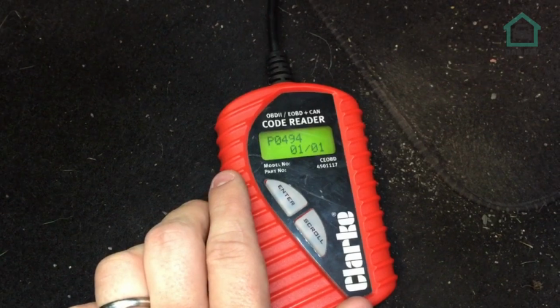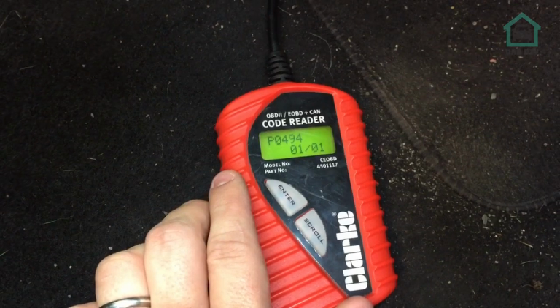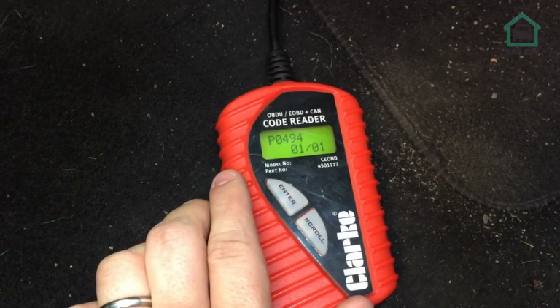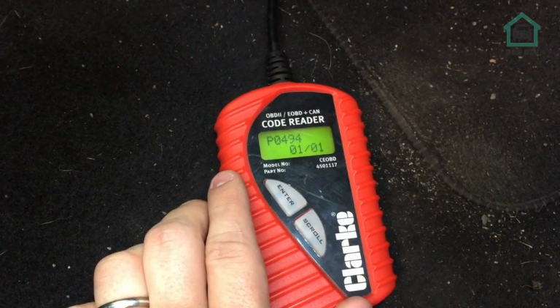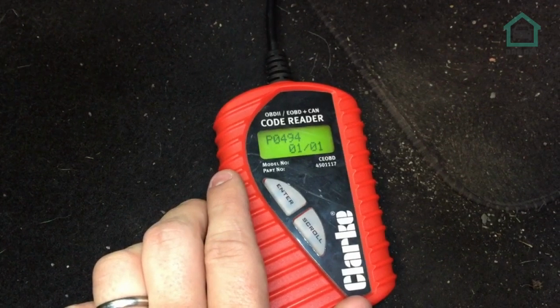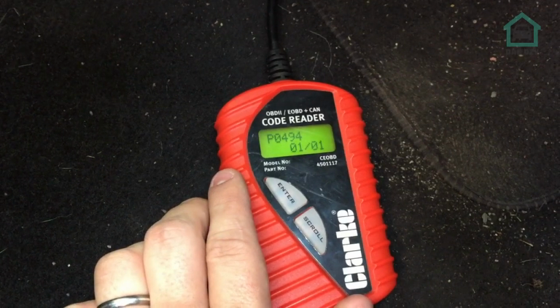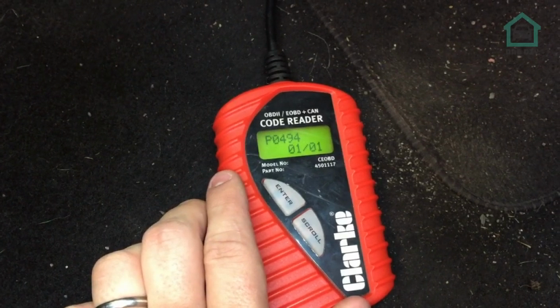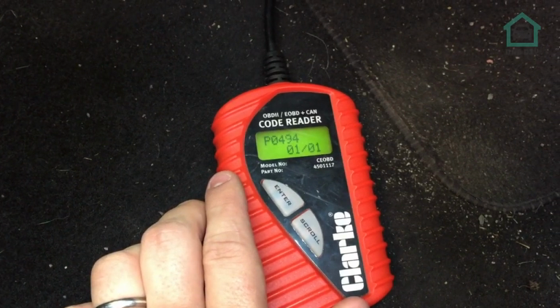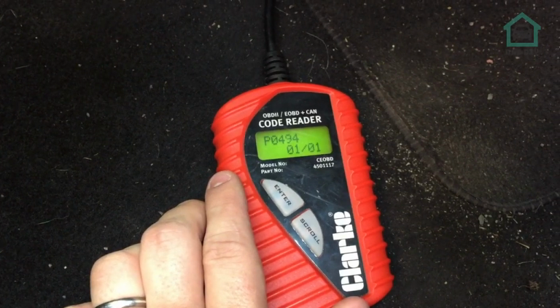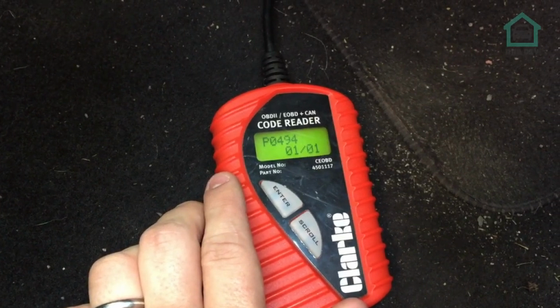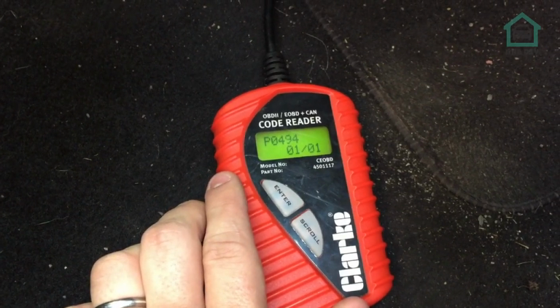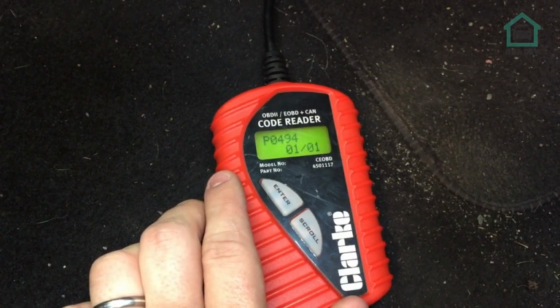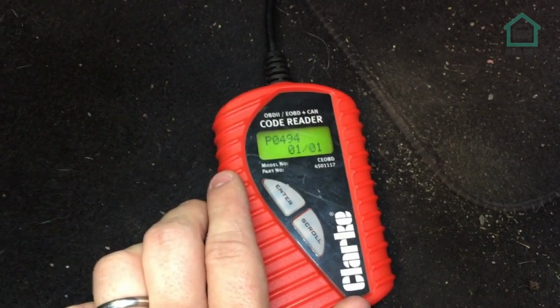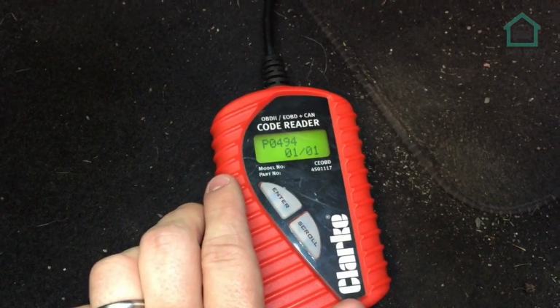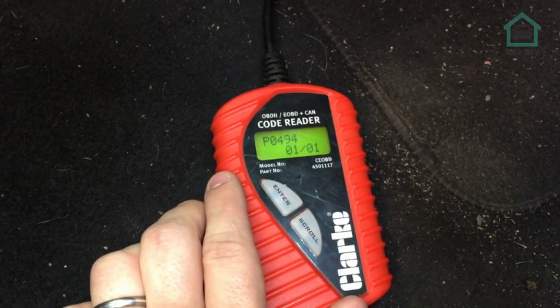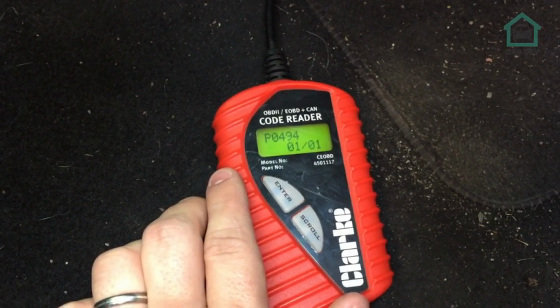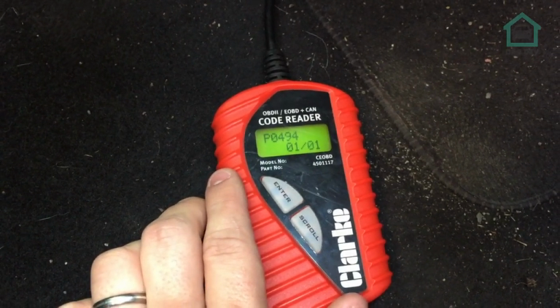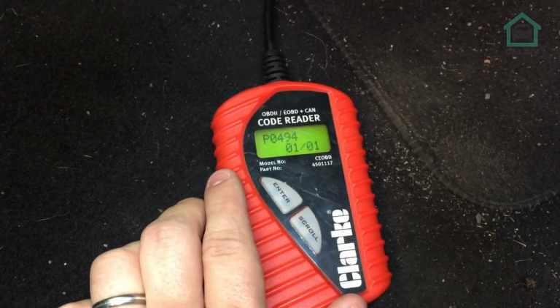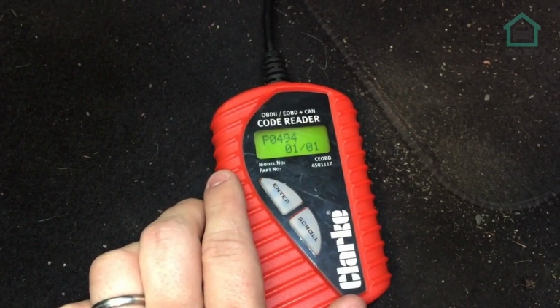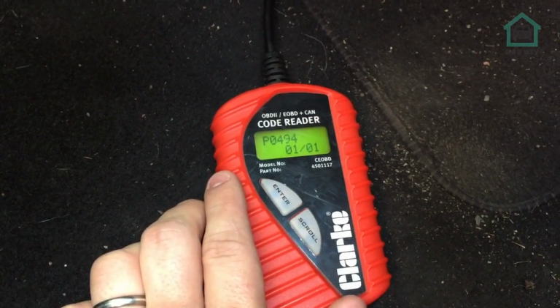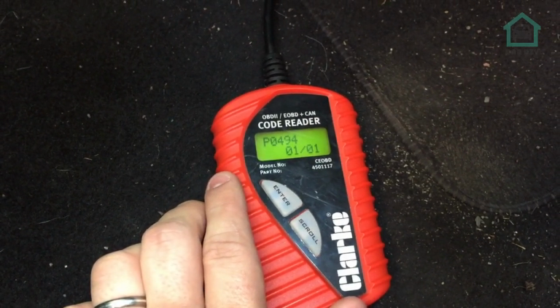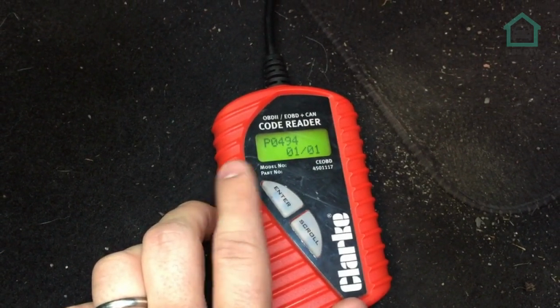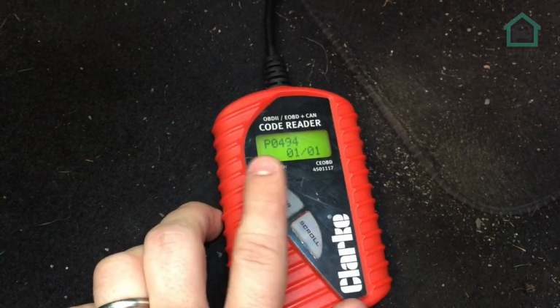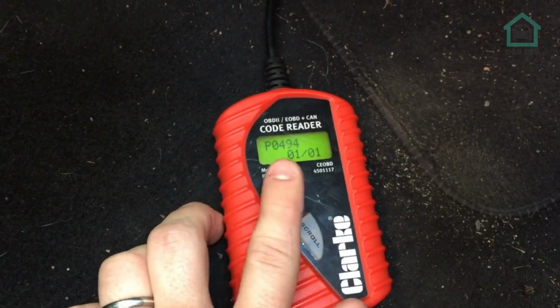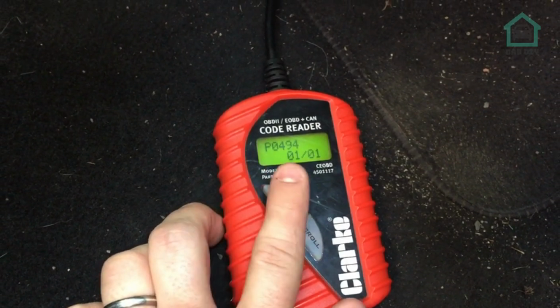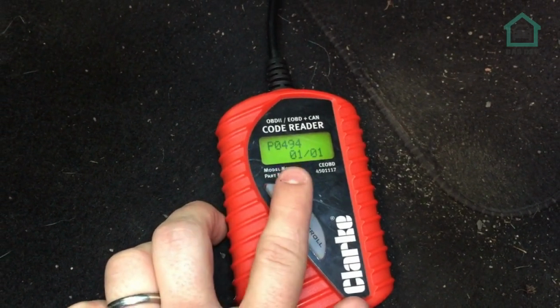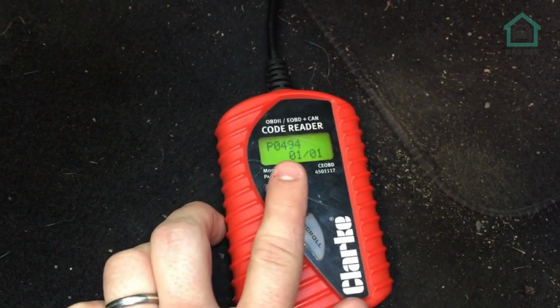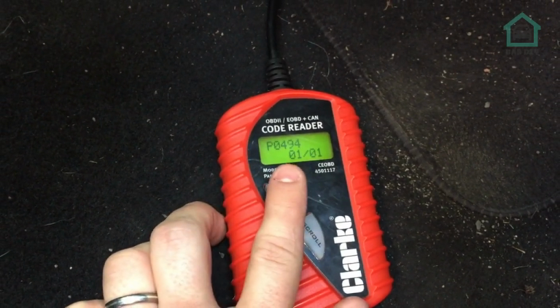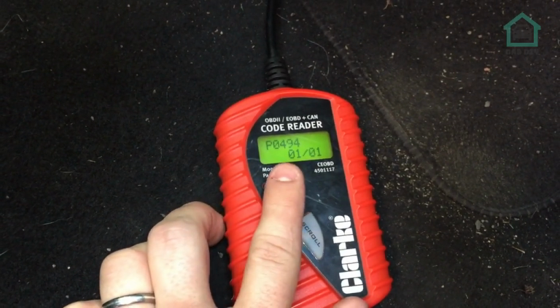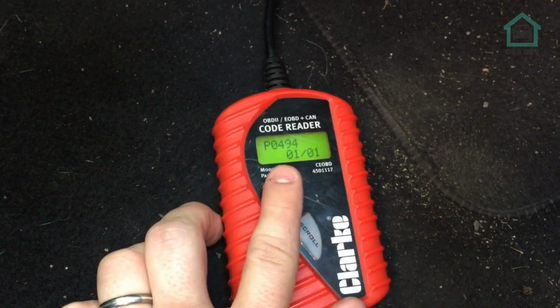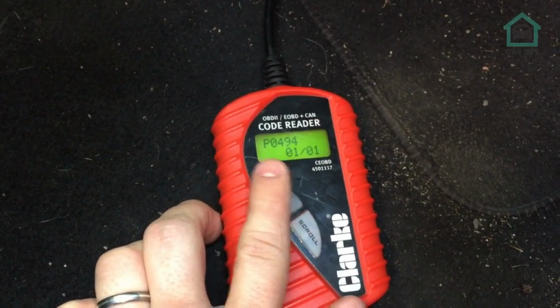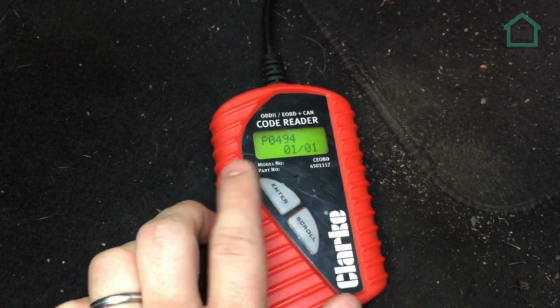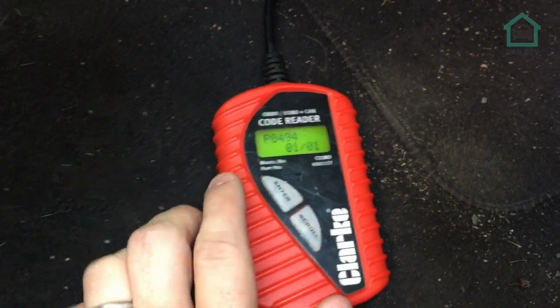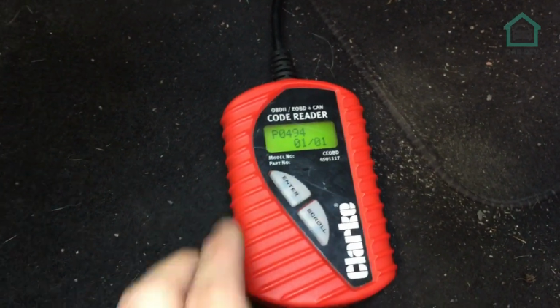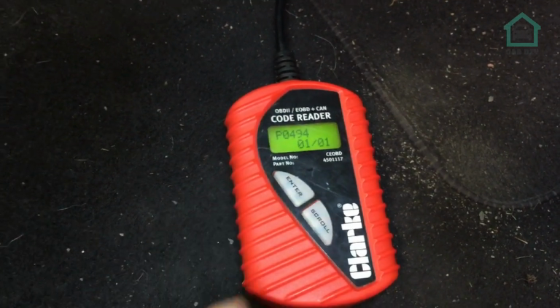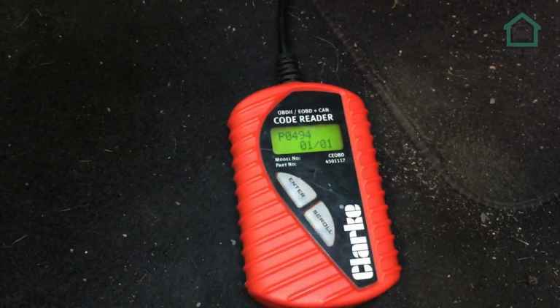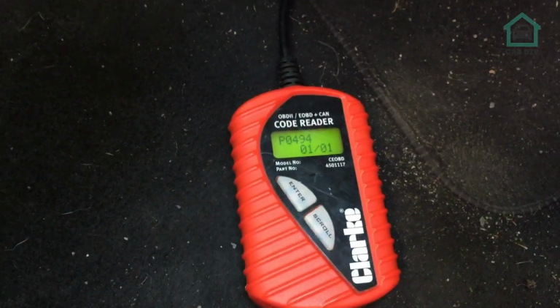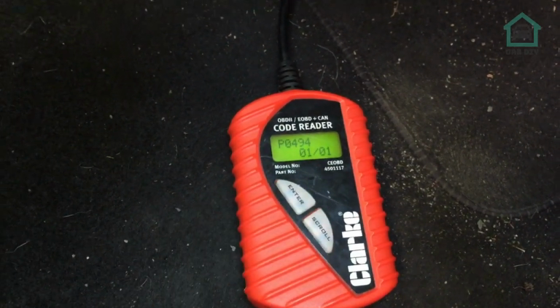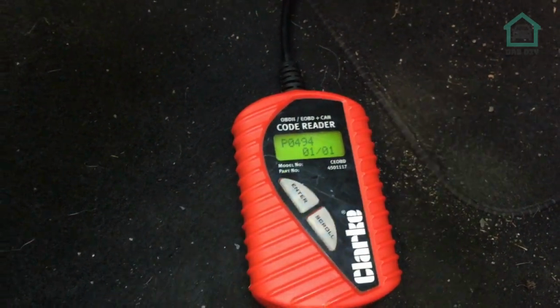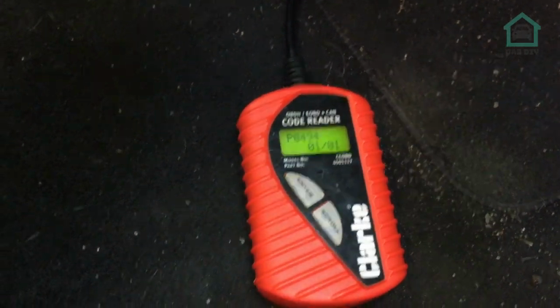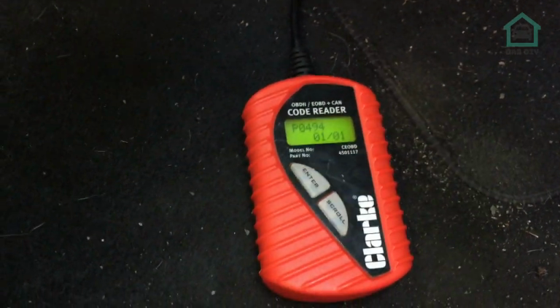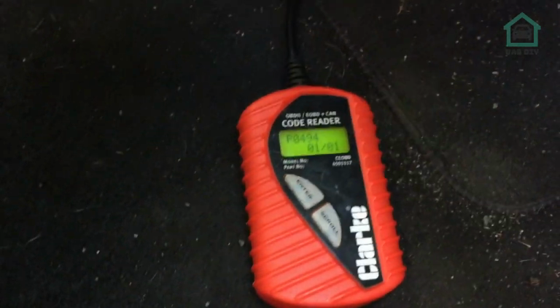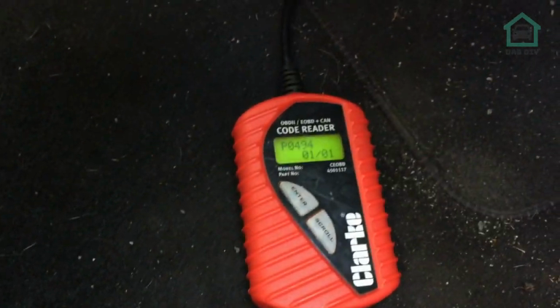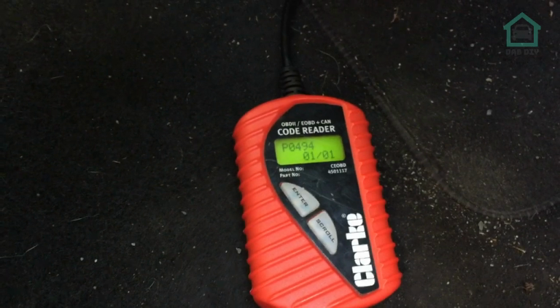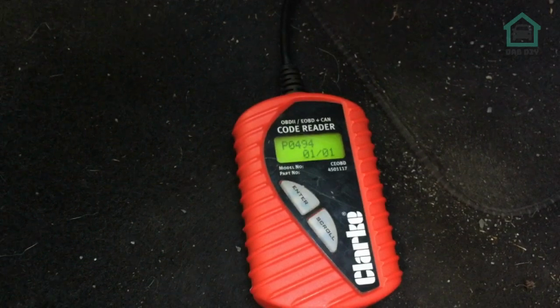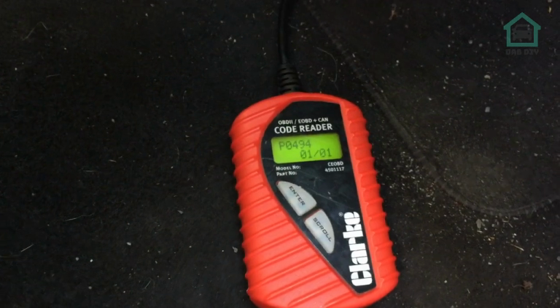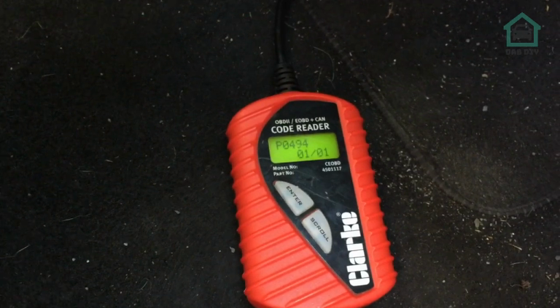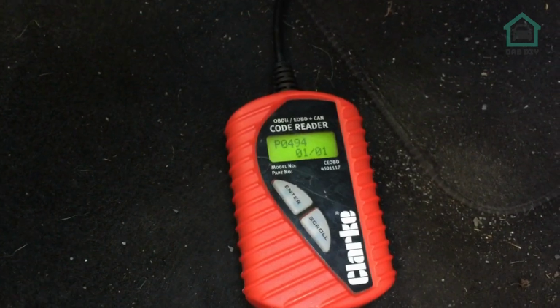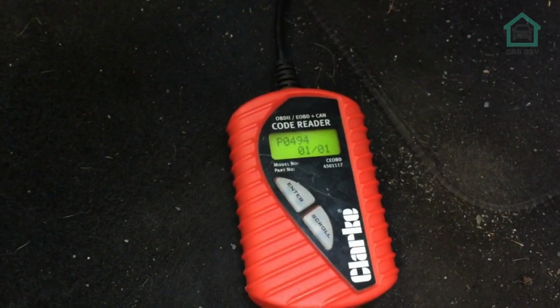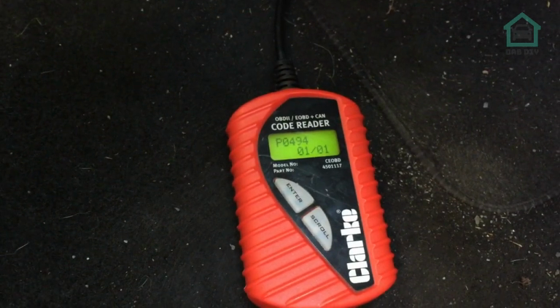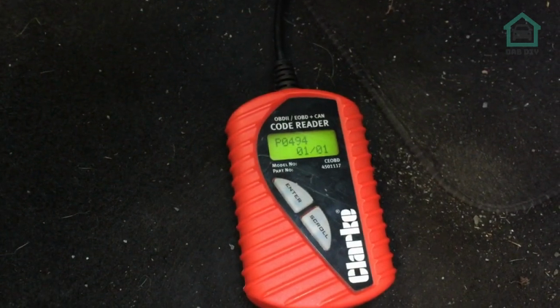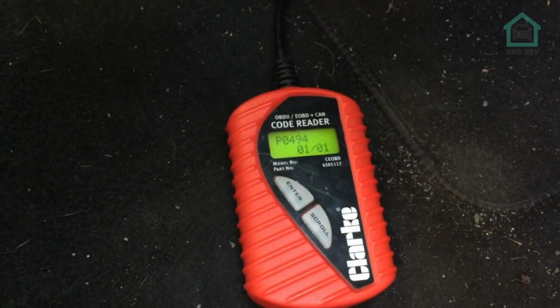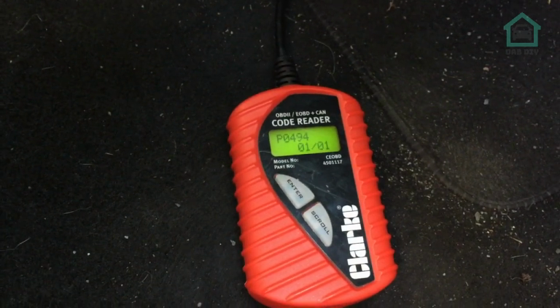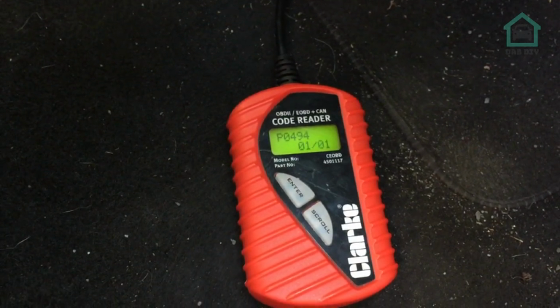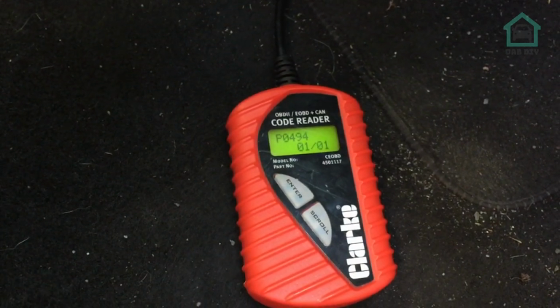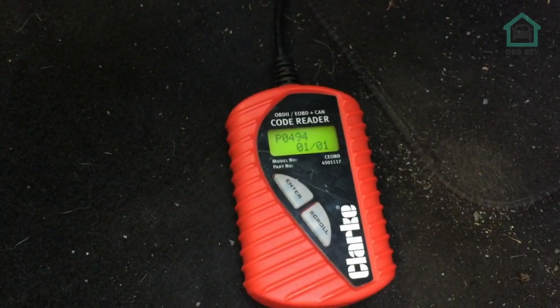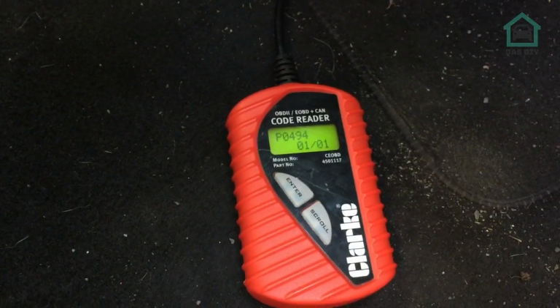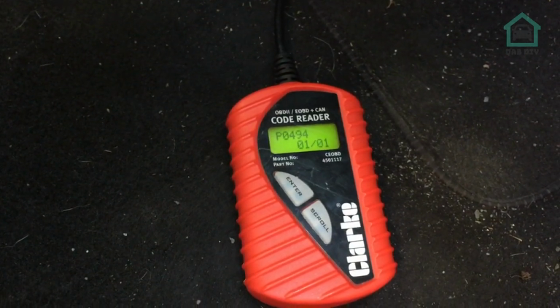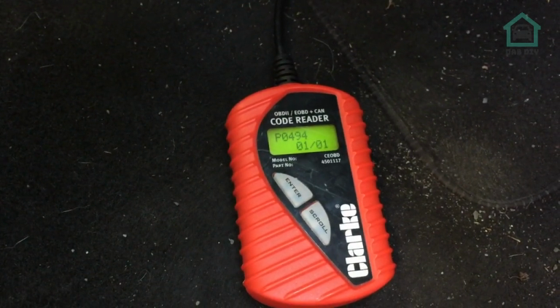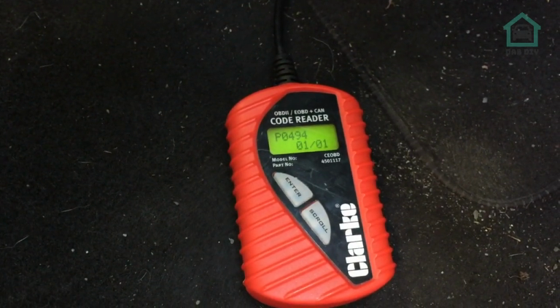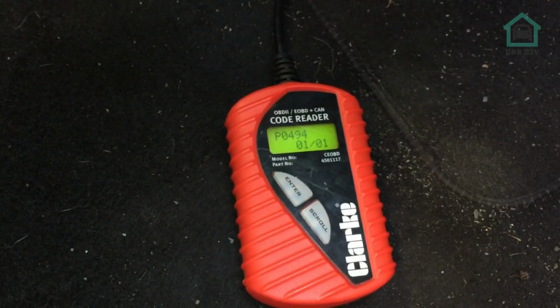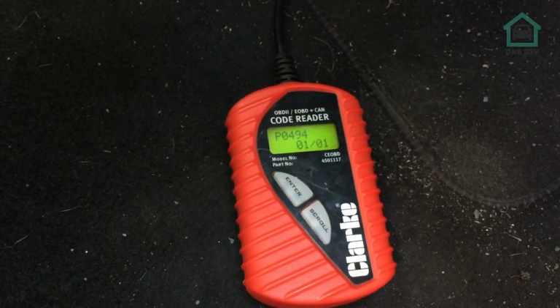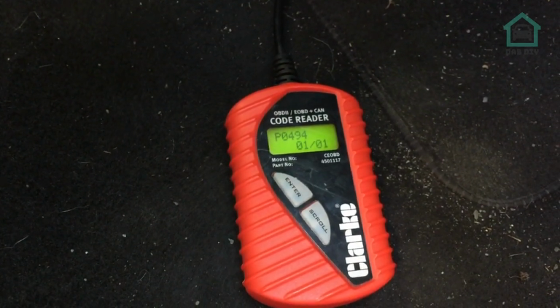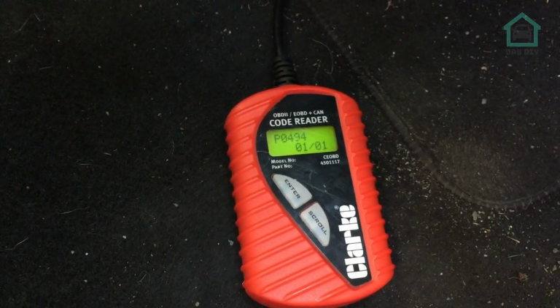P0494. If memory serves, that code is to do with the cooling system, so let's go and investigate the cooling system.